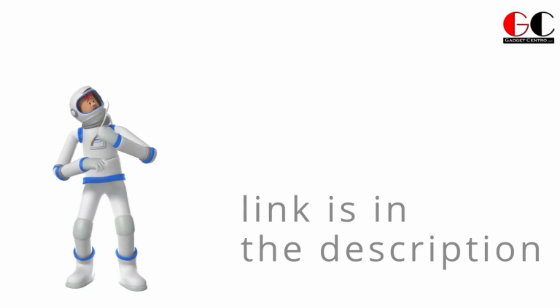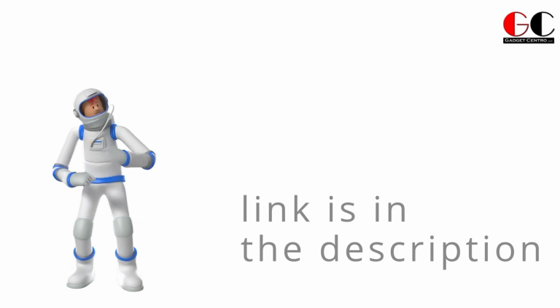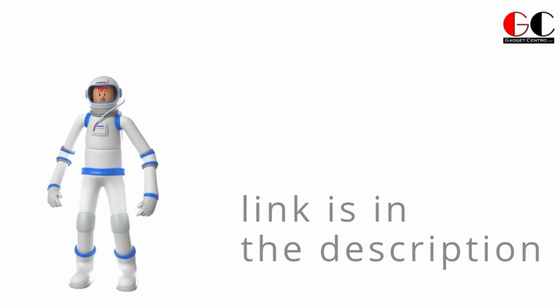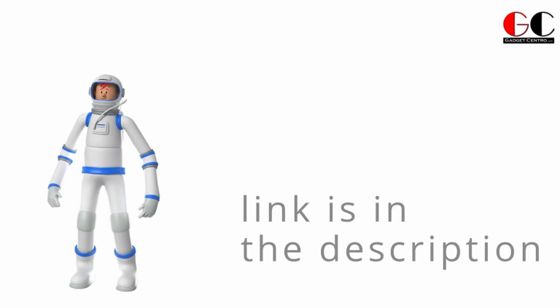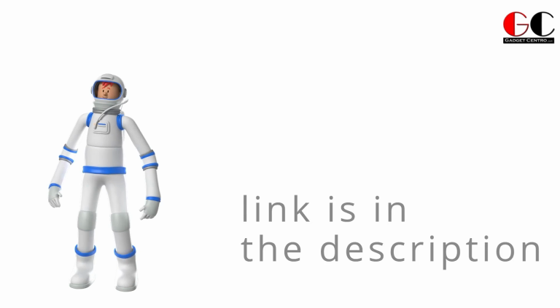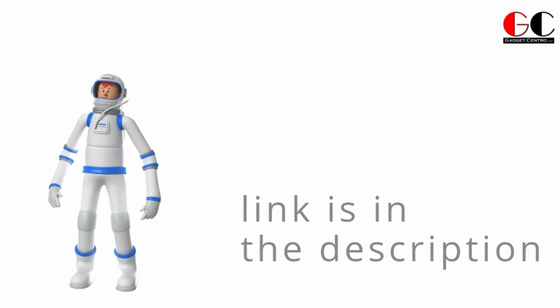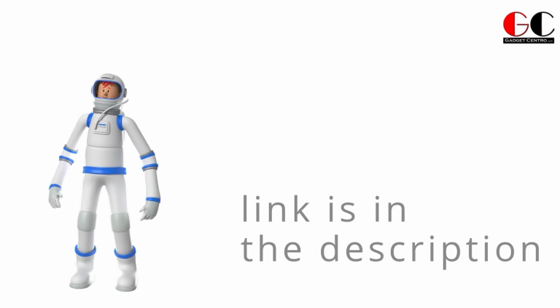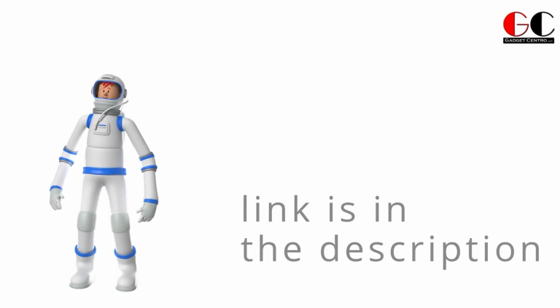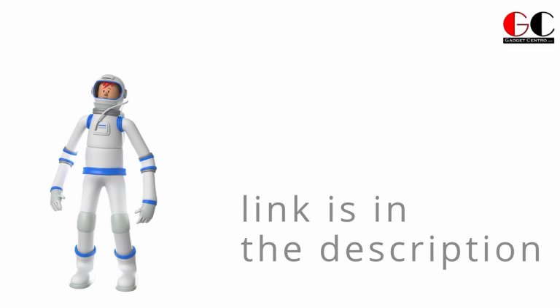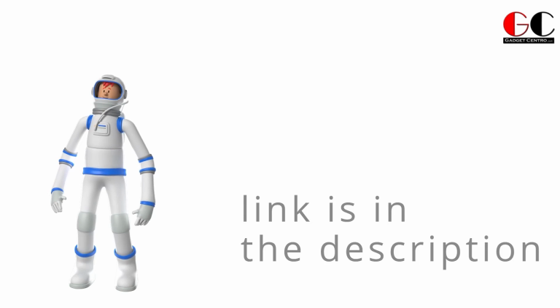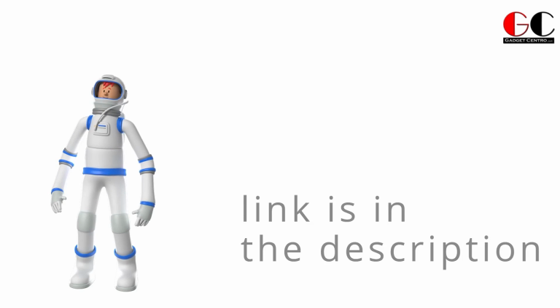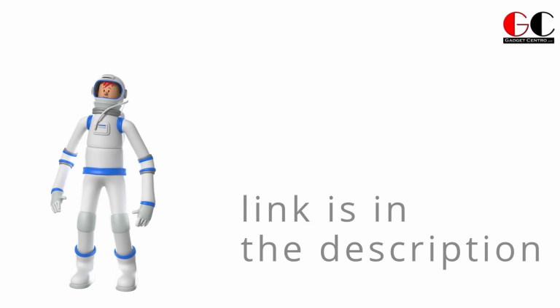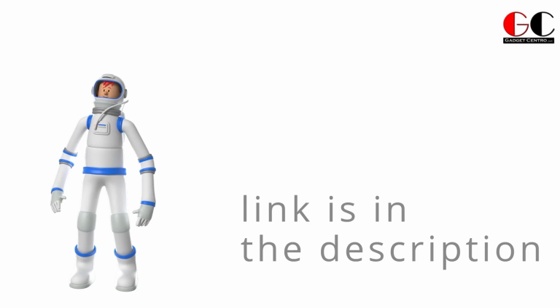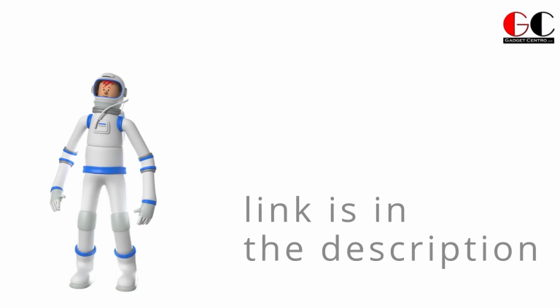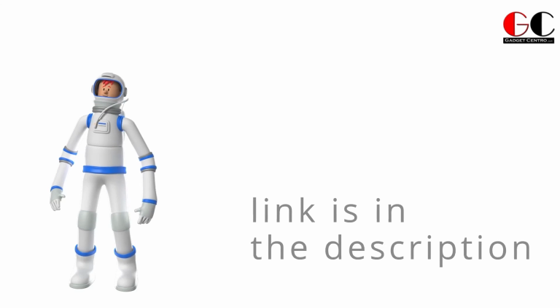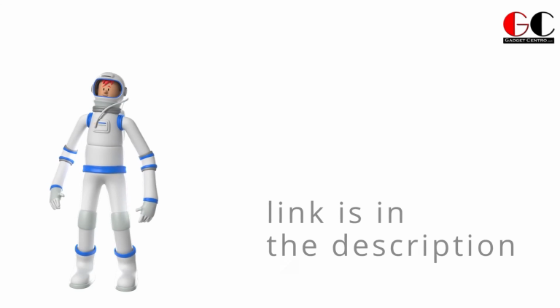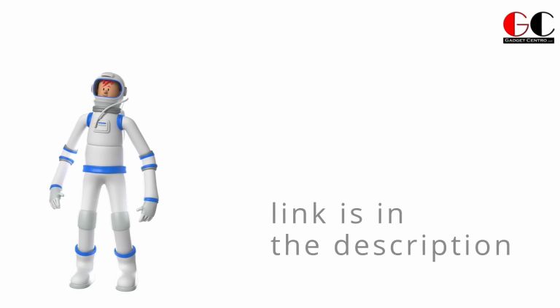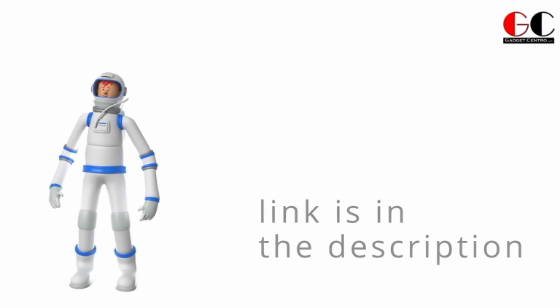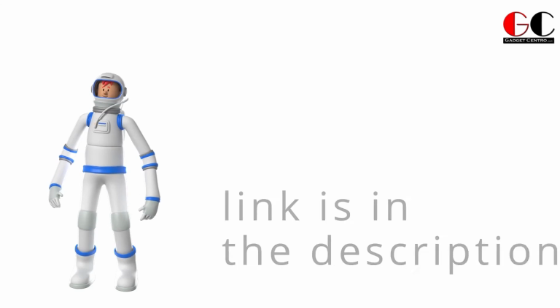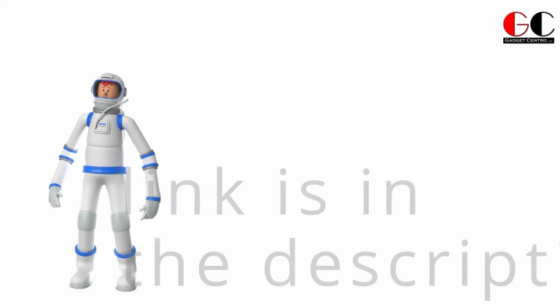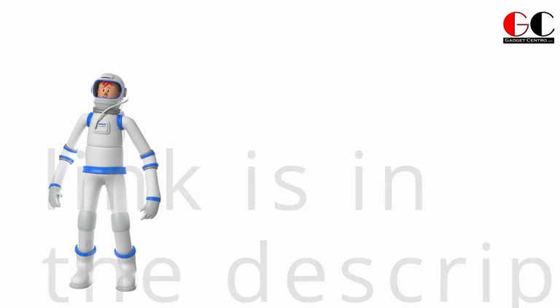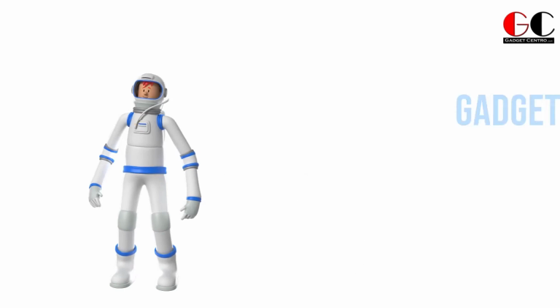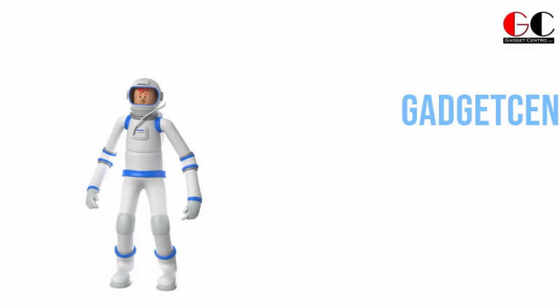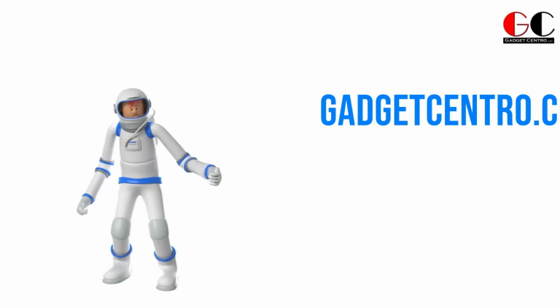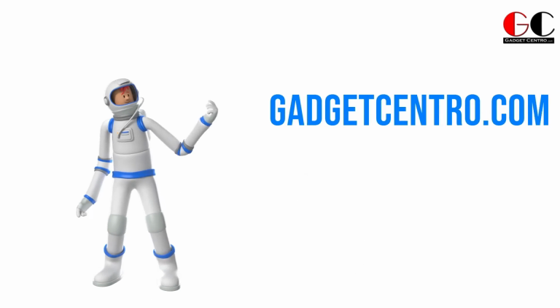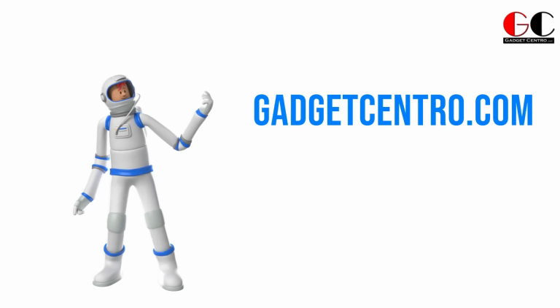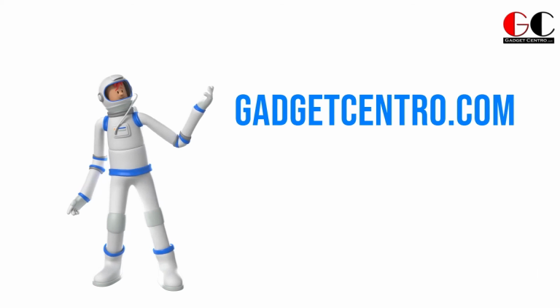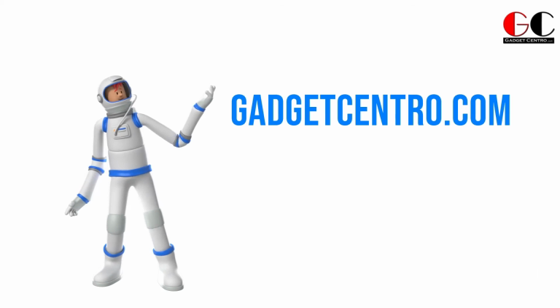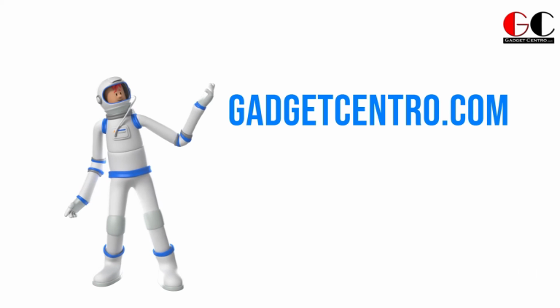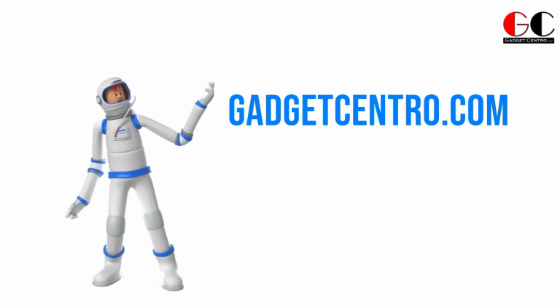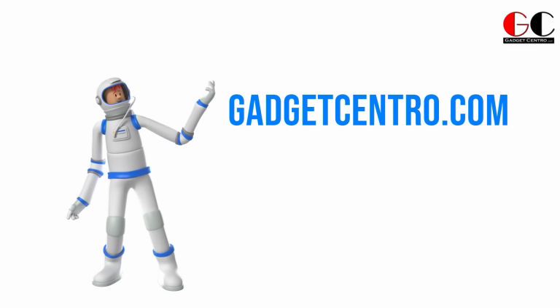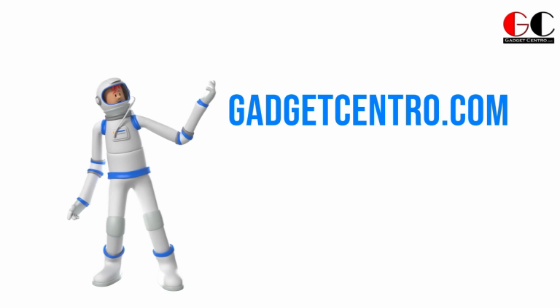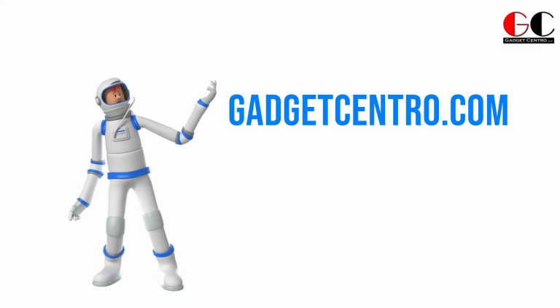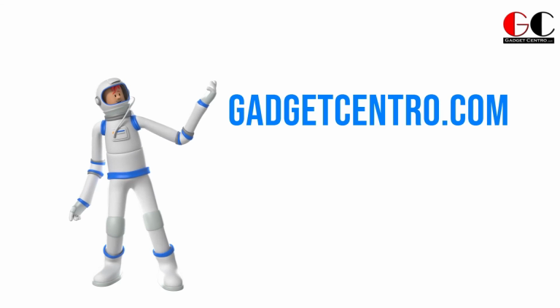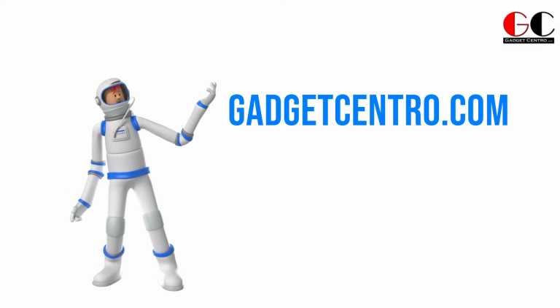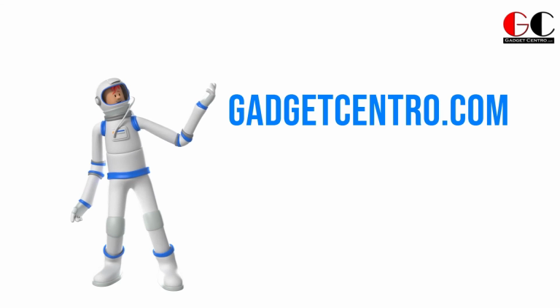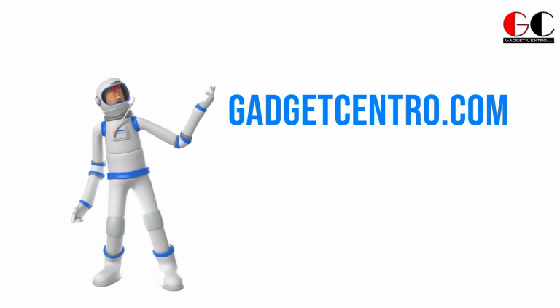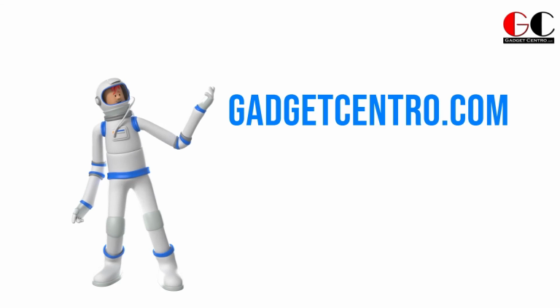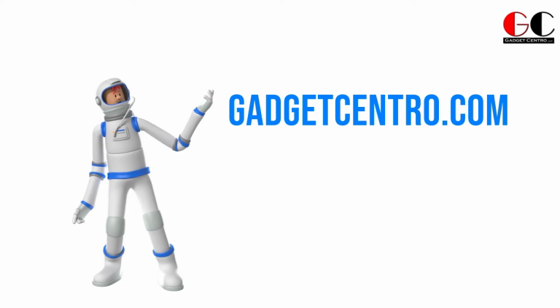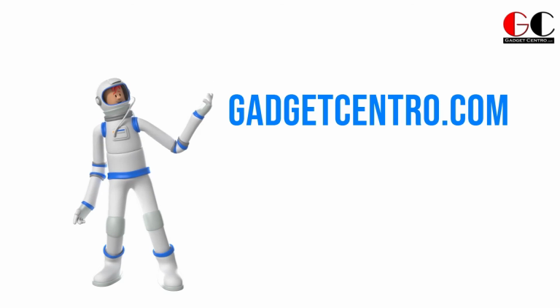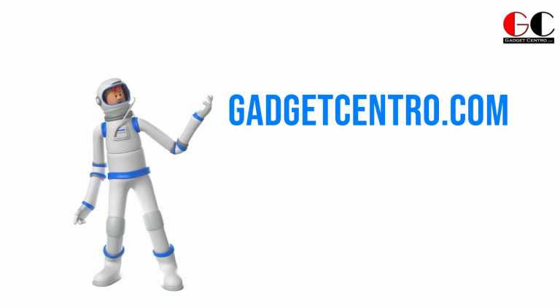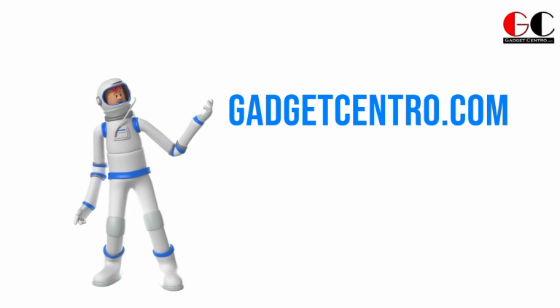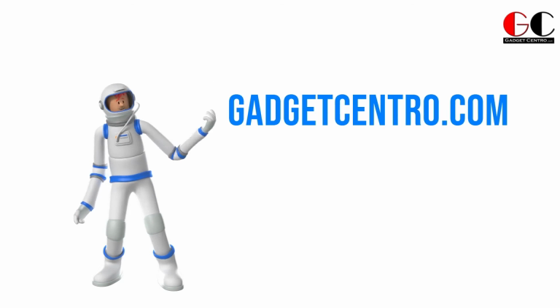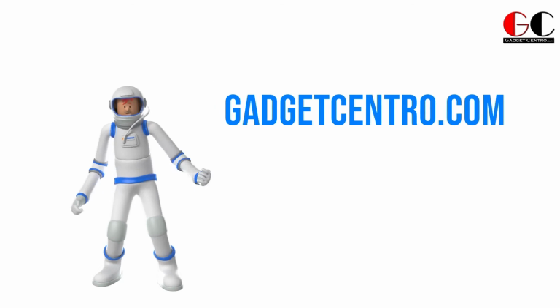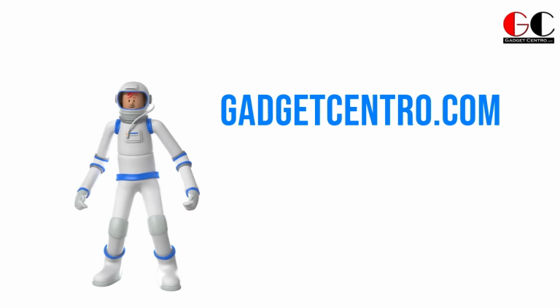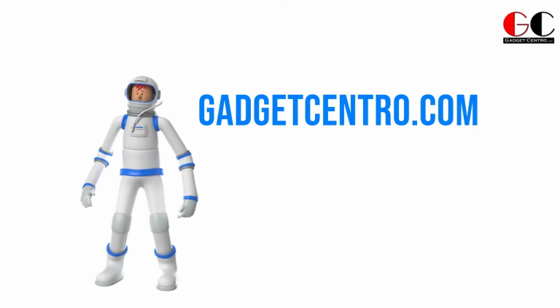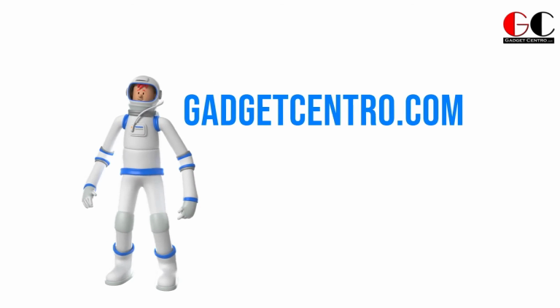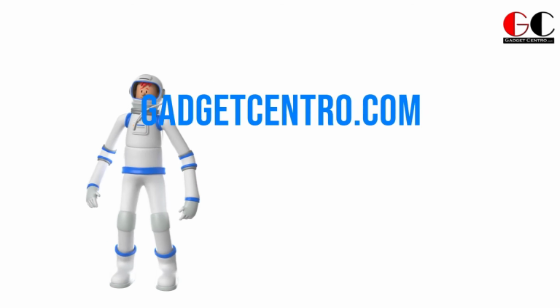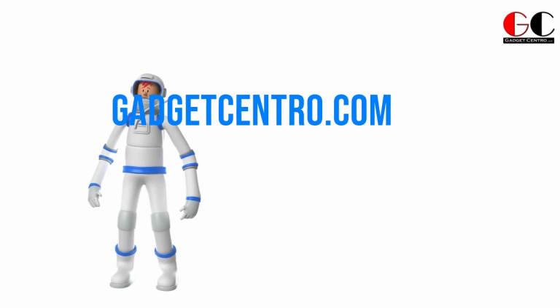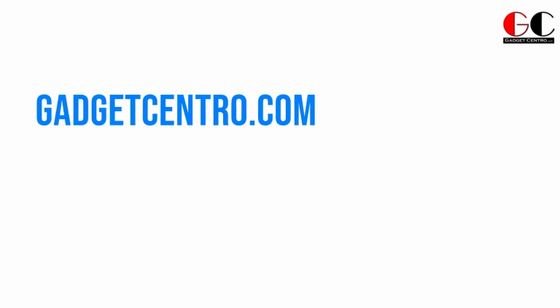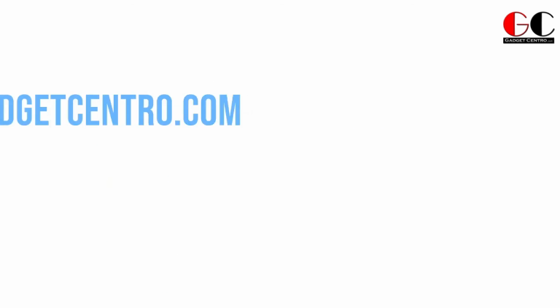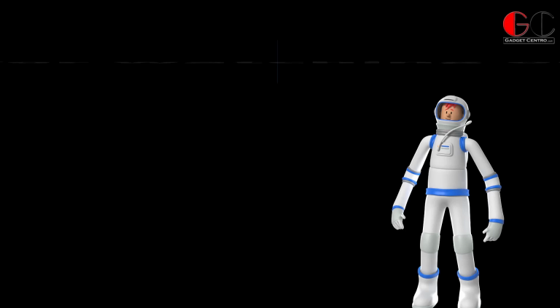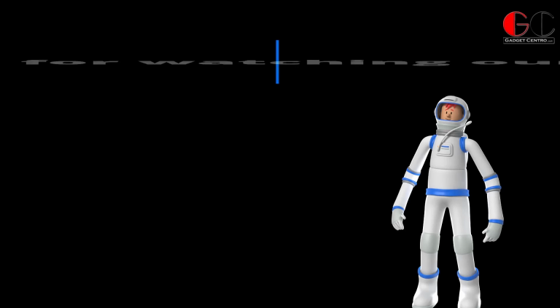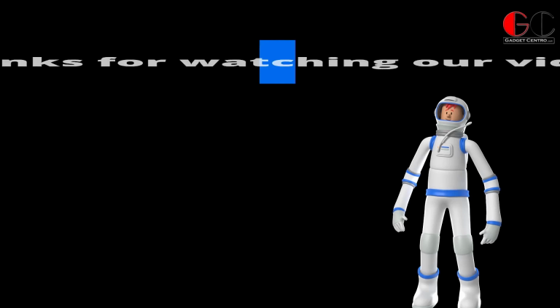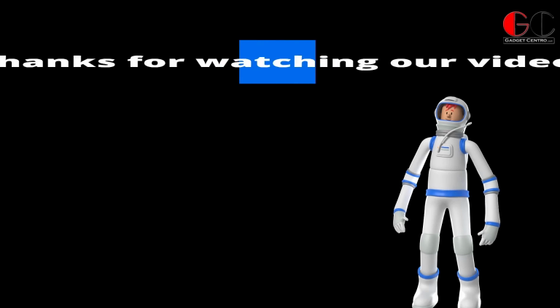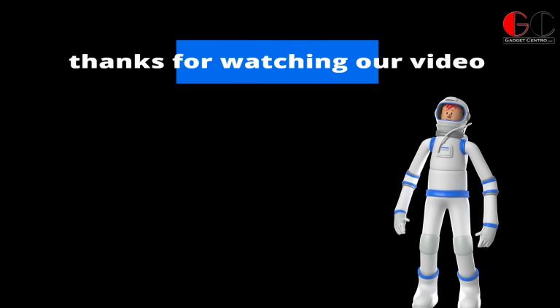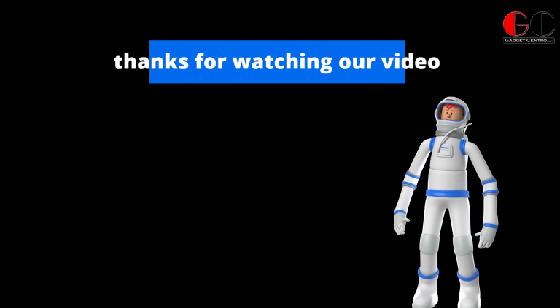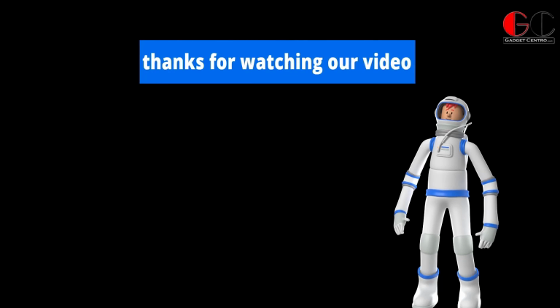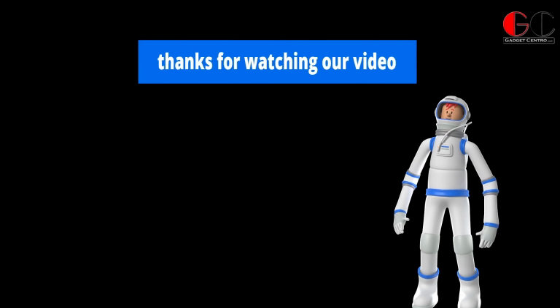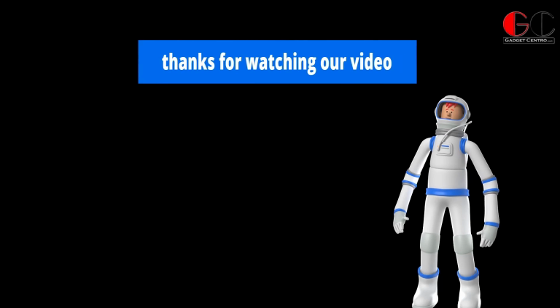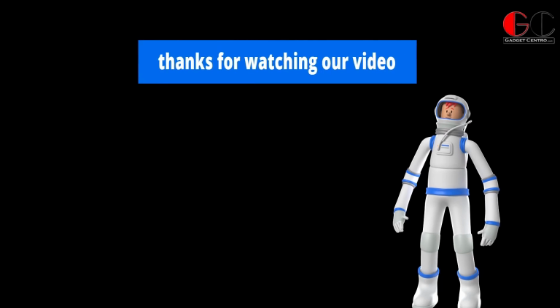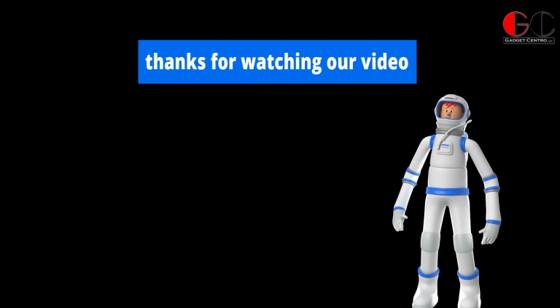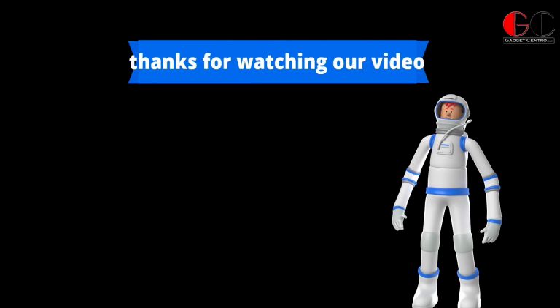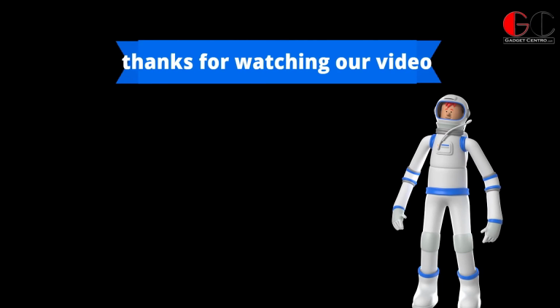That's all for today. If you want to buy these gadgets, check out the link in the description or visit our website gadgetcentro.com. See you in the next video with more exciting gadgets.